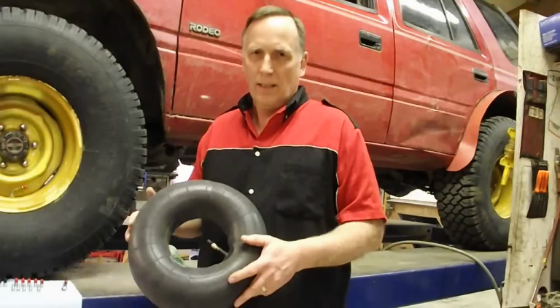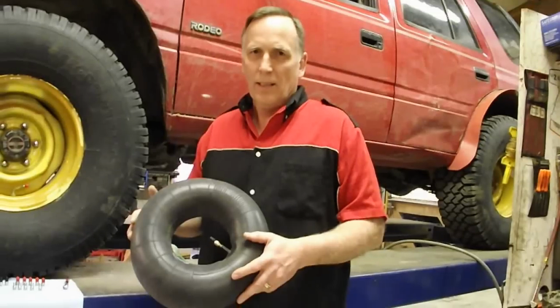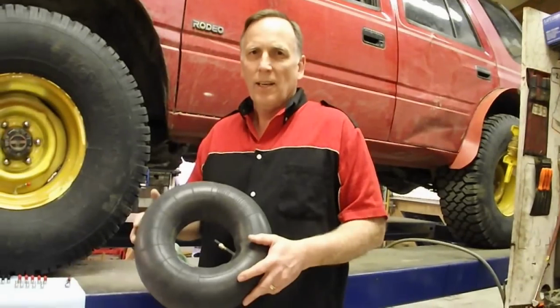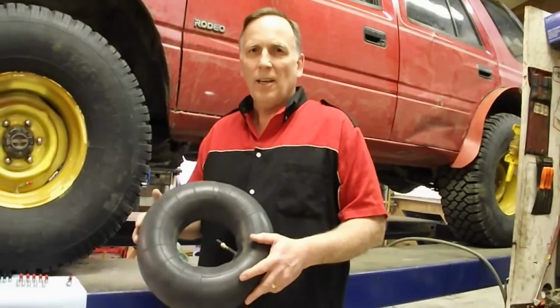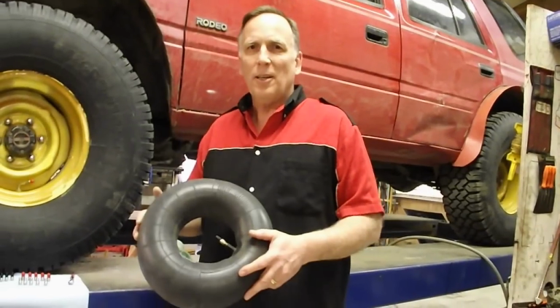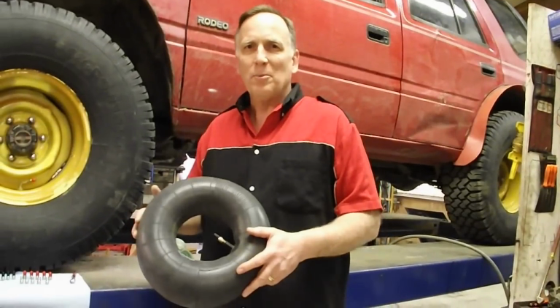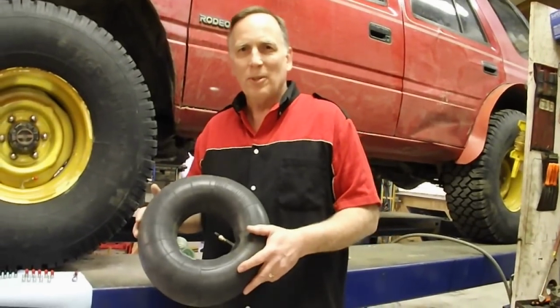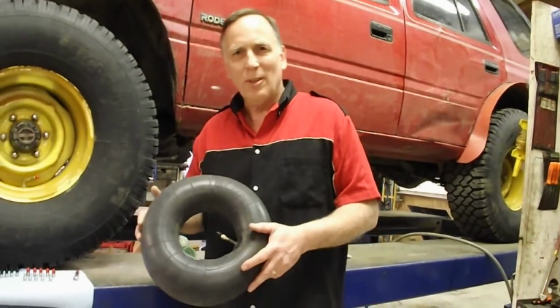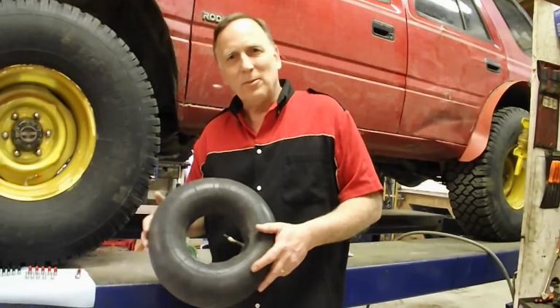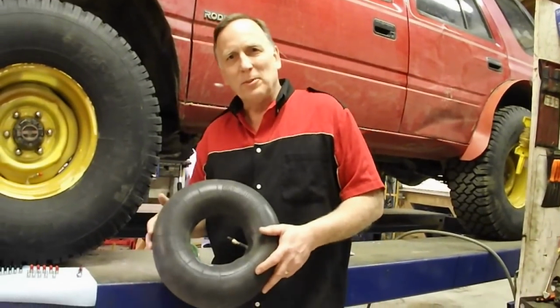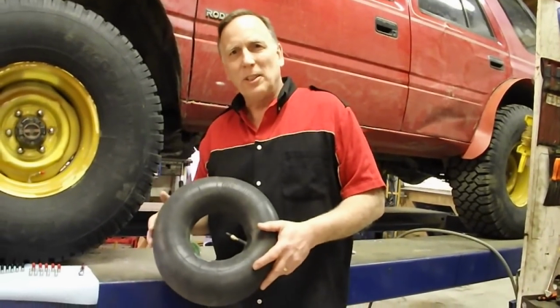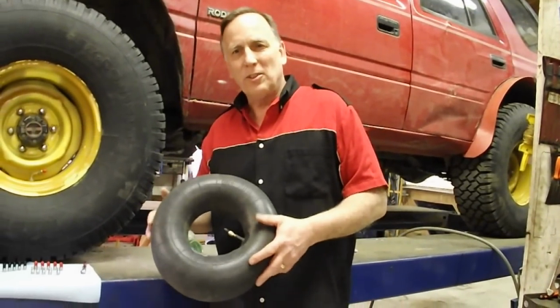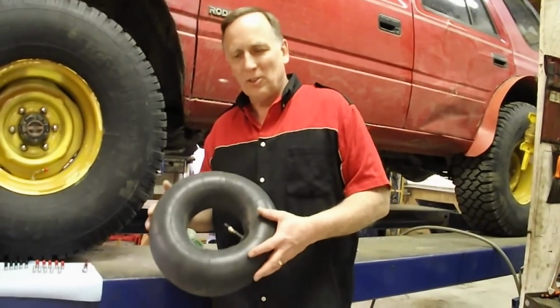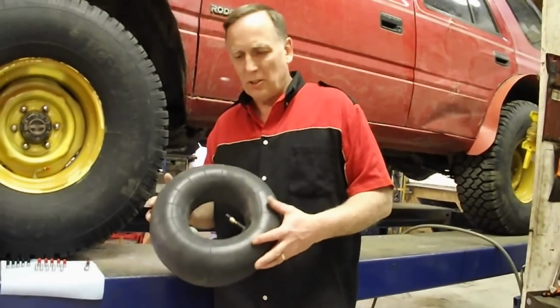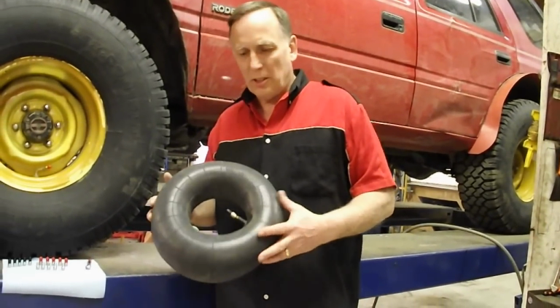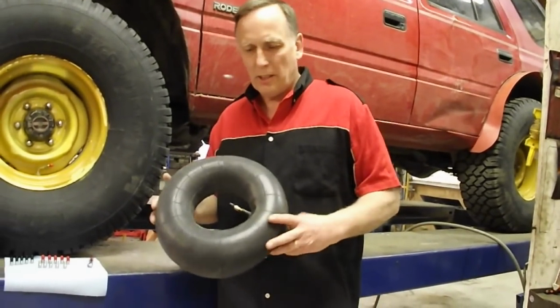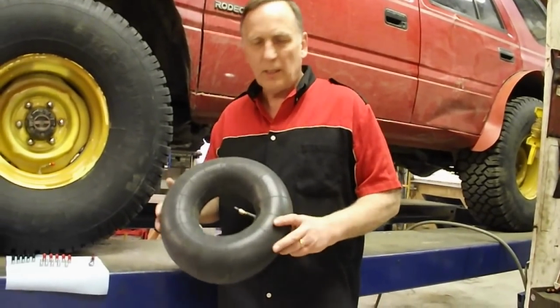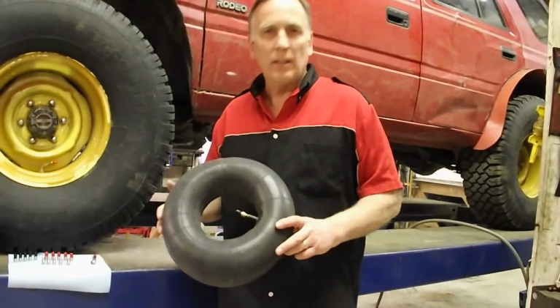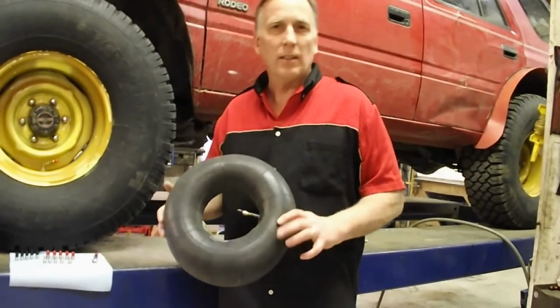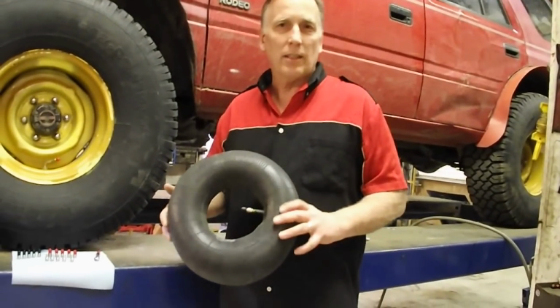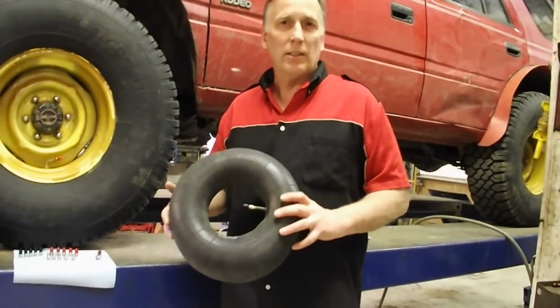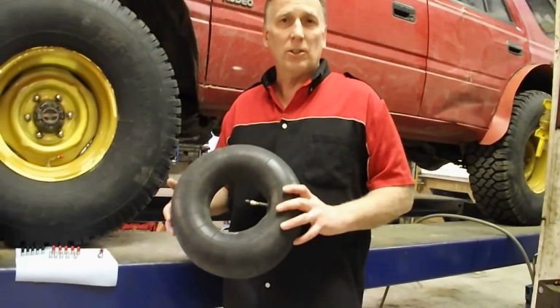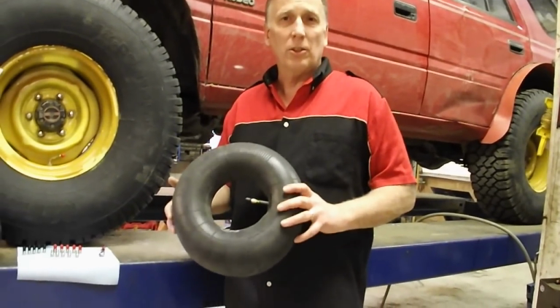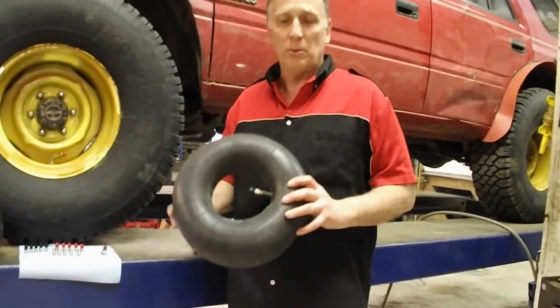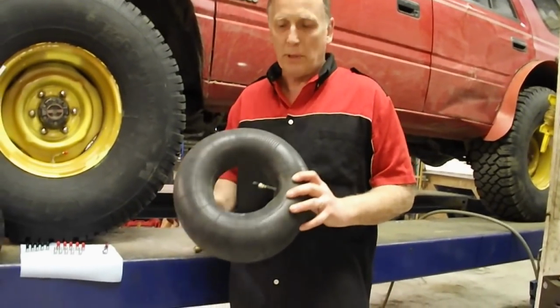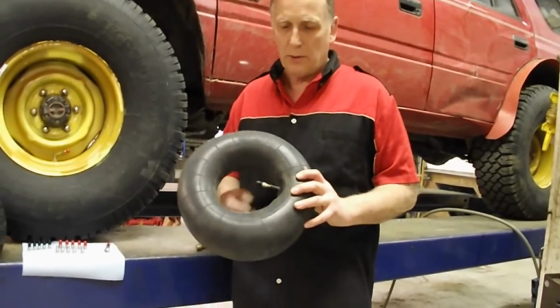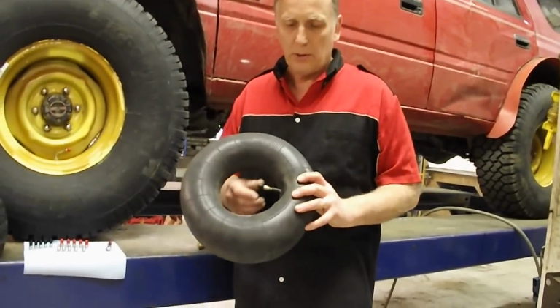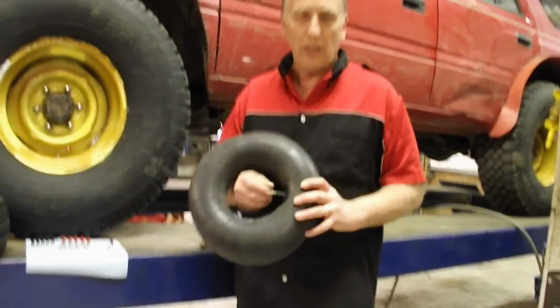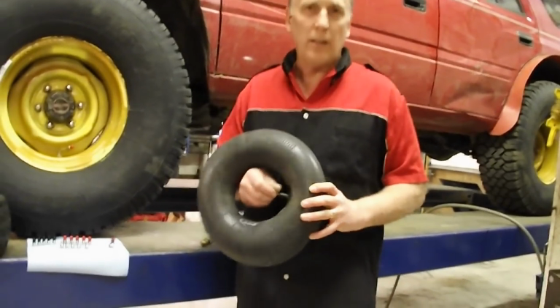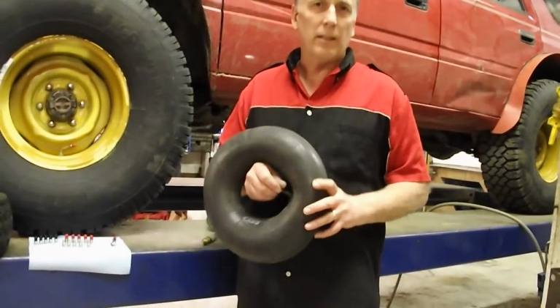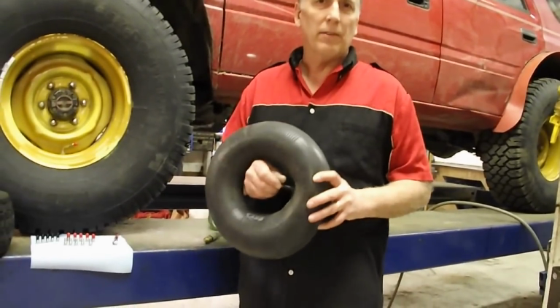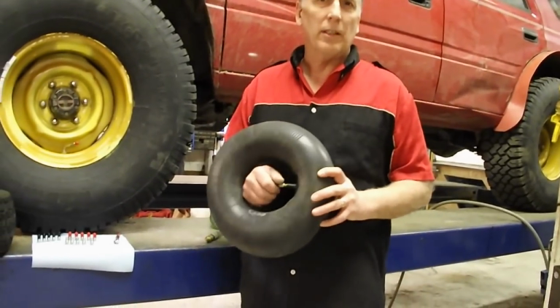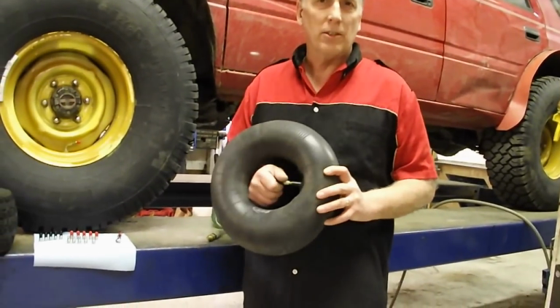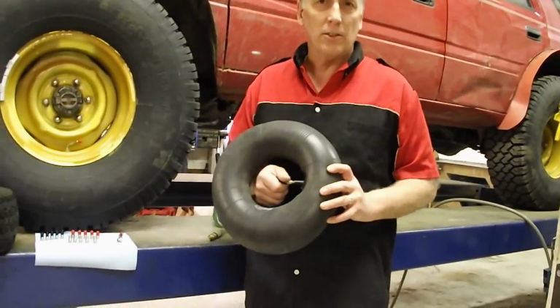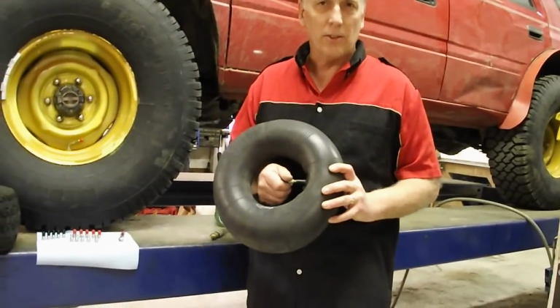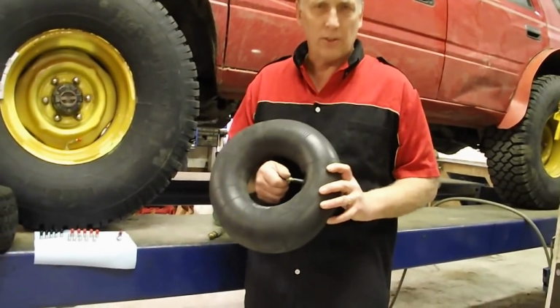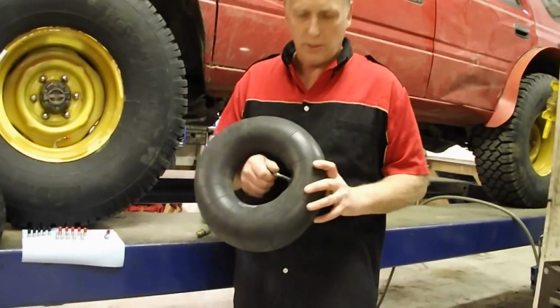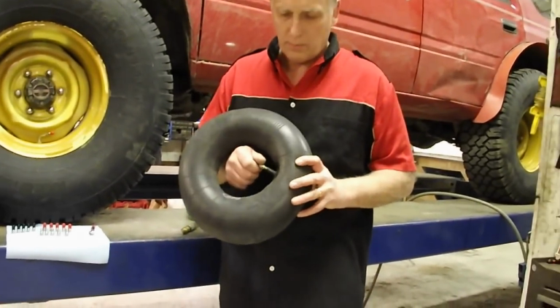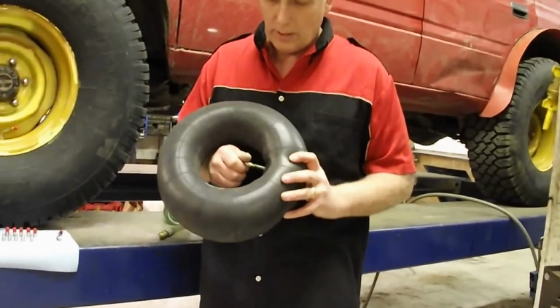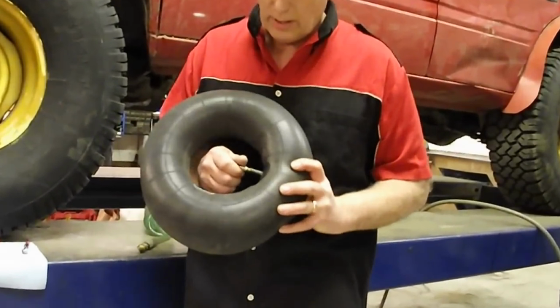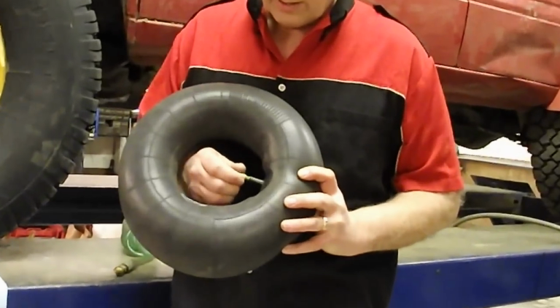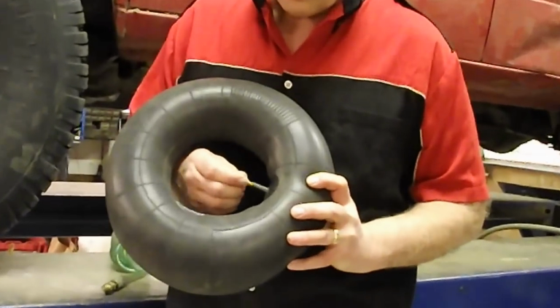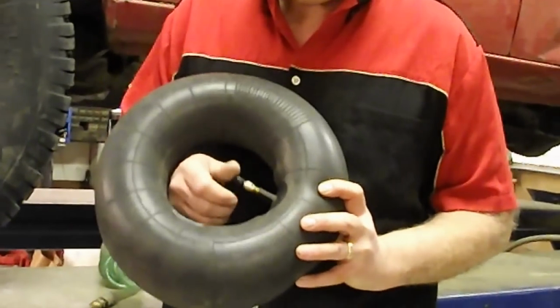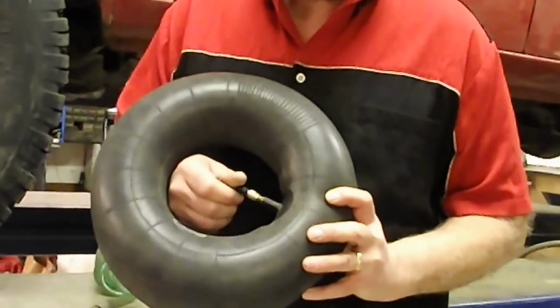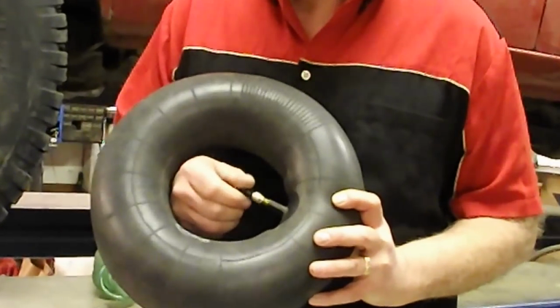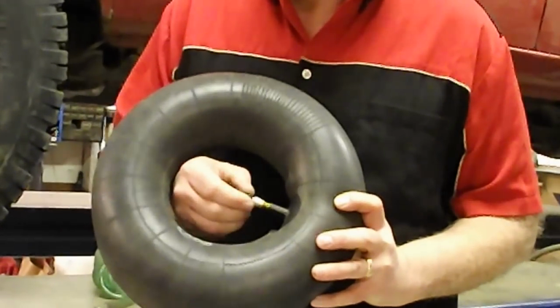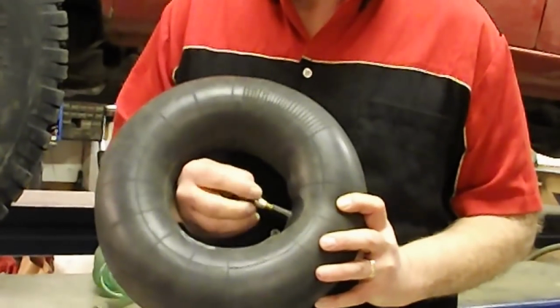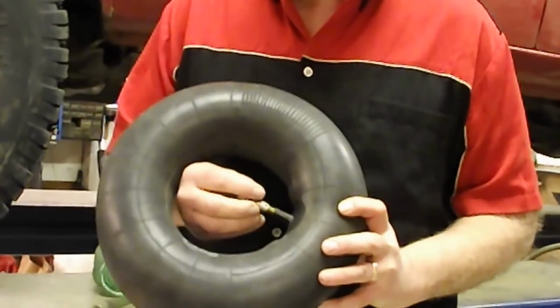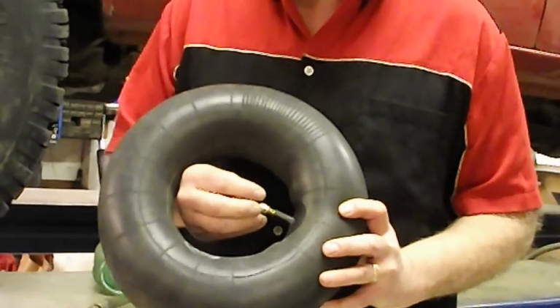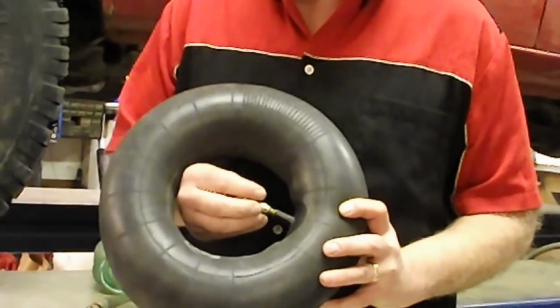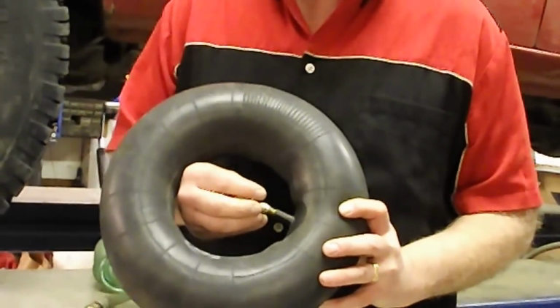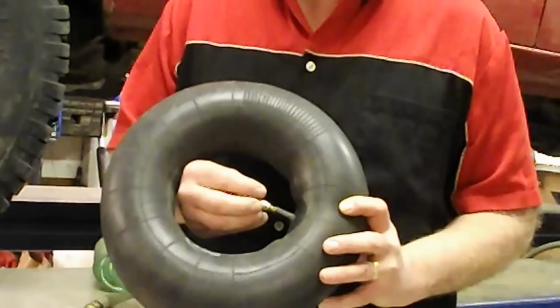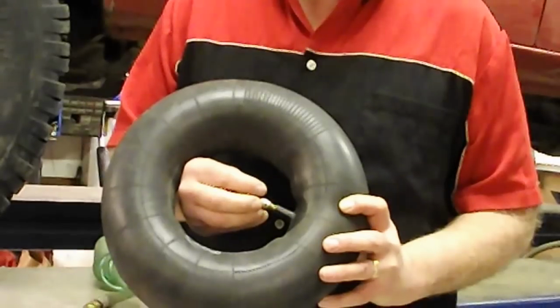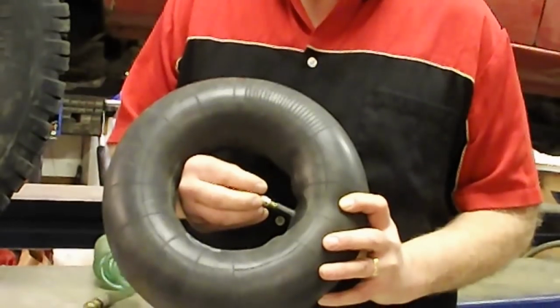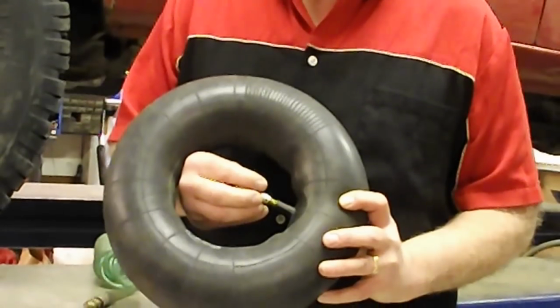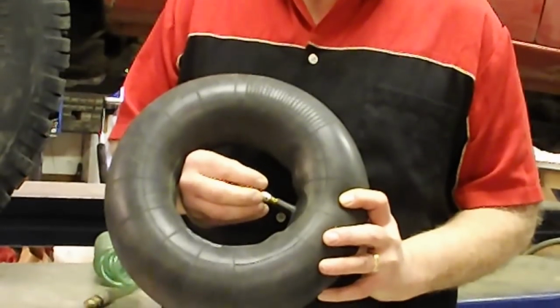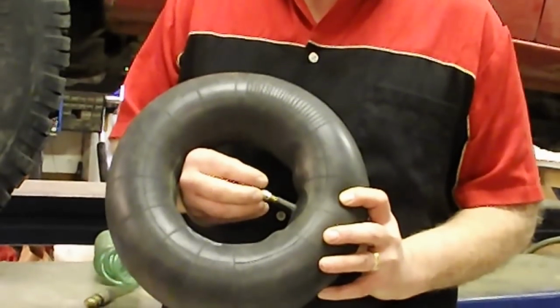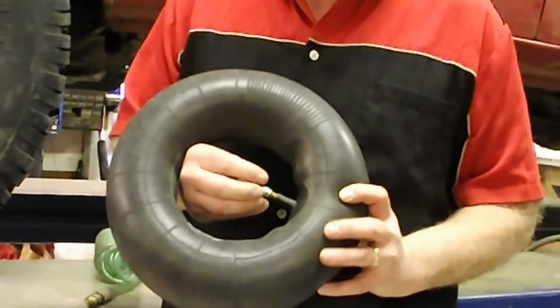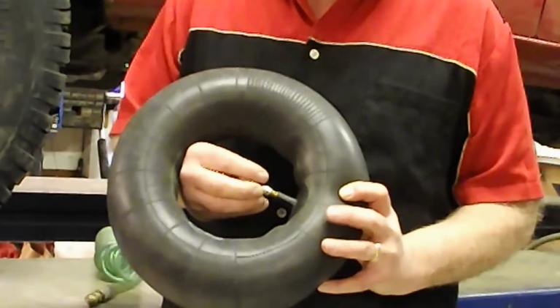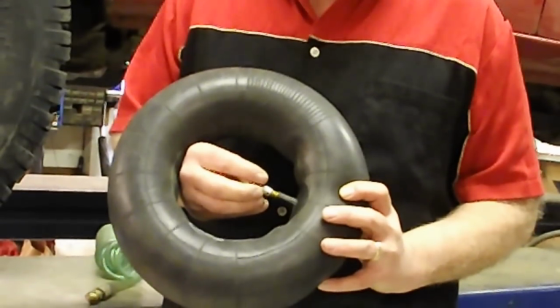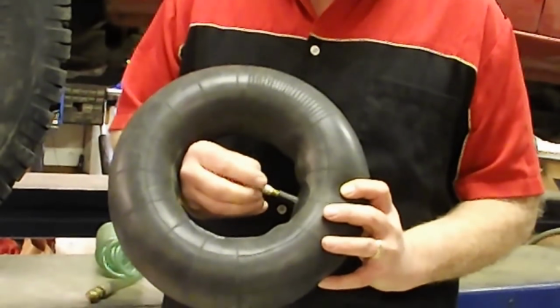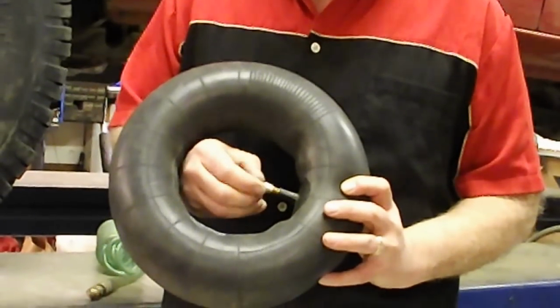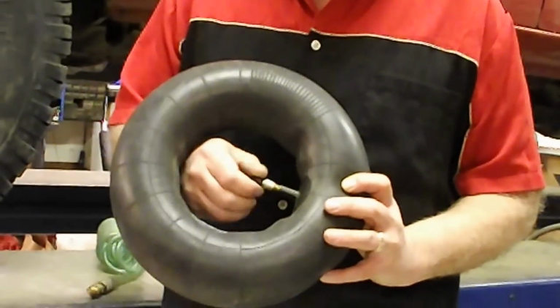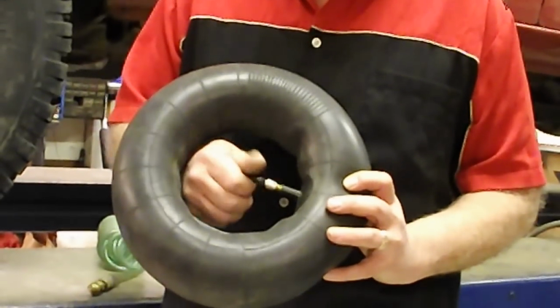Hi, I'm Carl from Jansk Engineering. I'd like to show you my new tire deflation system. Just give it a twist, down your tires go.